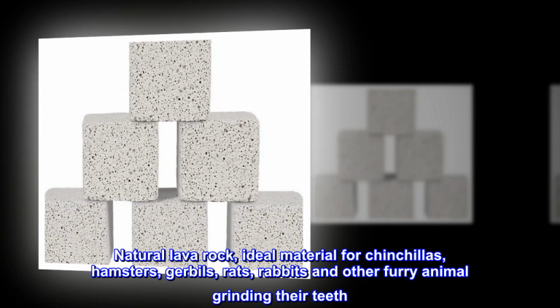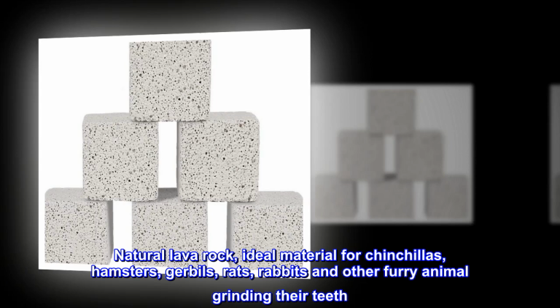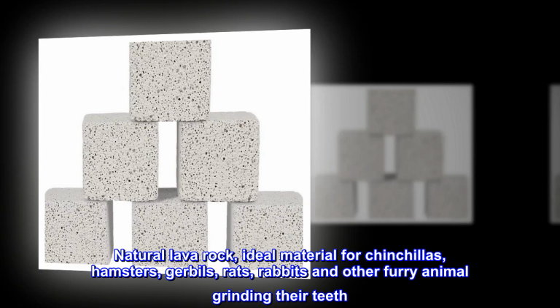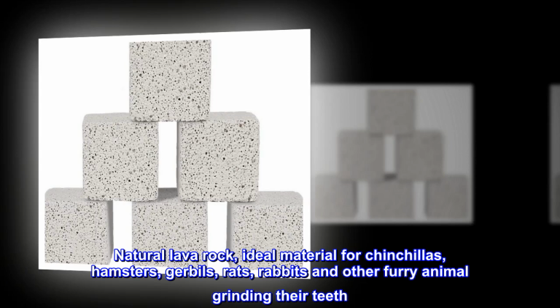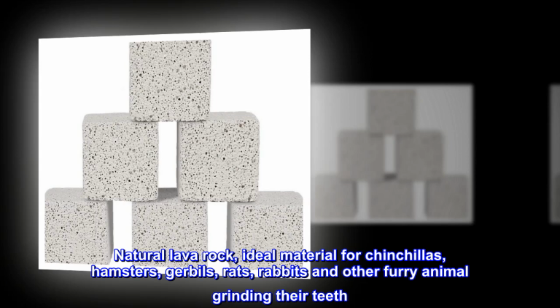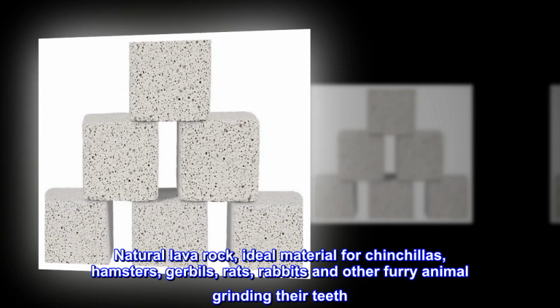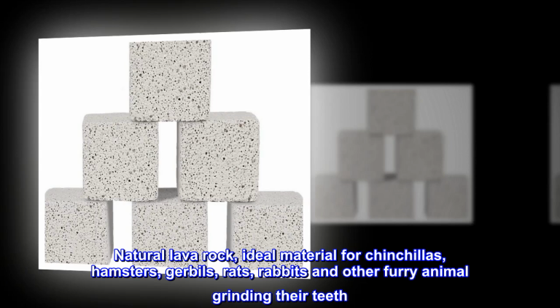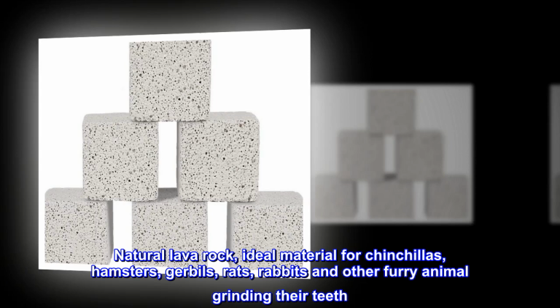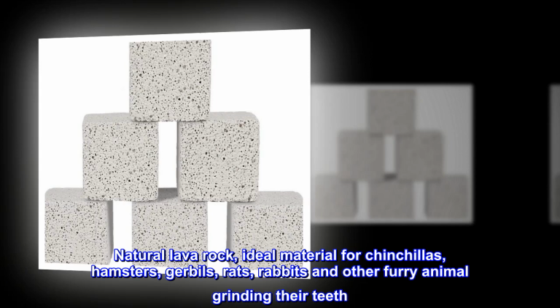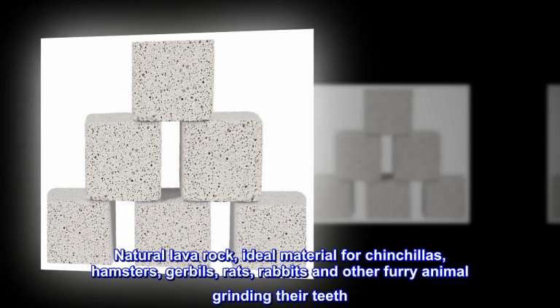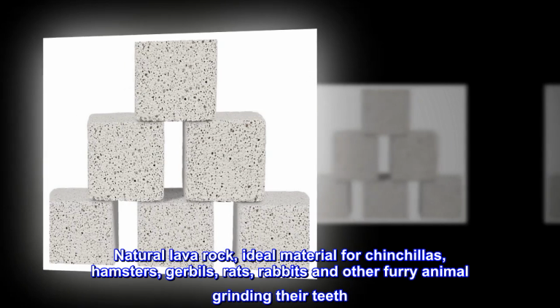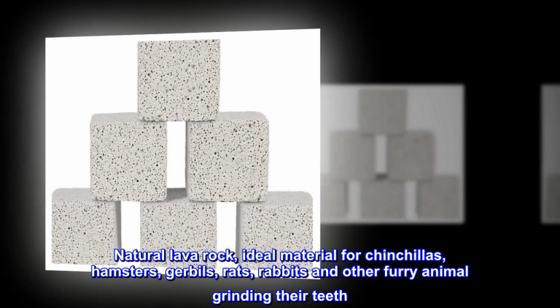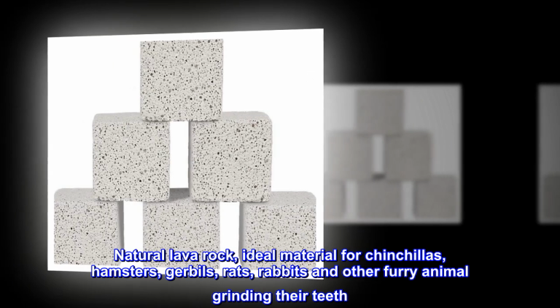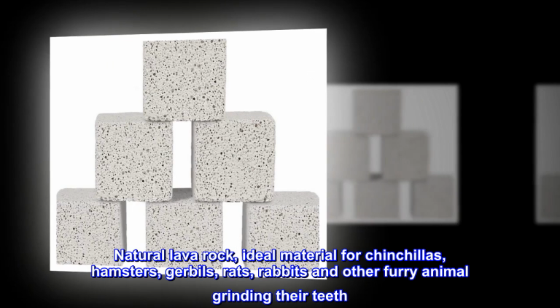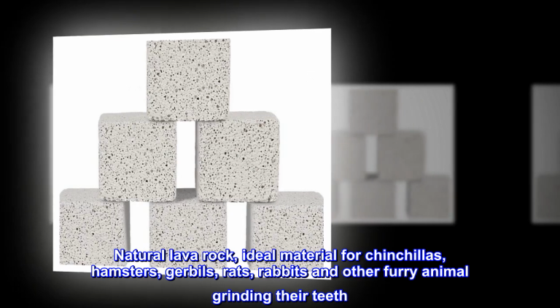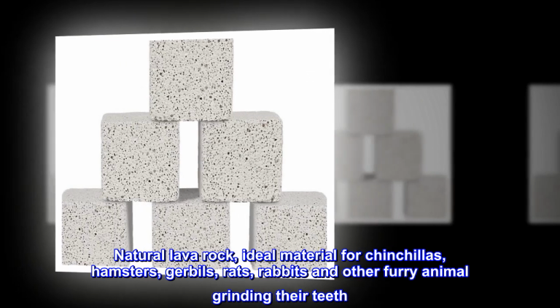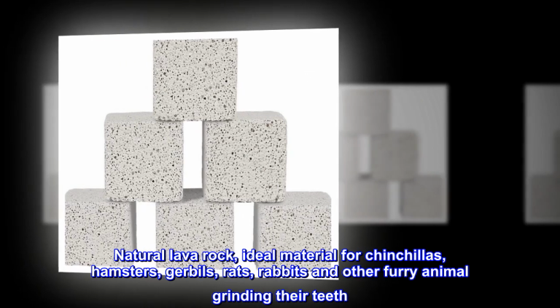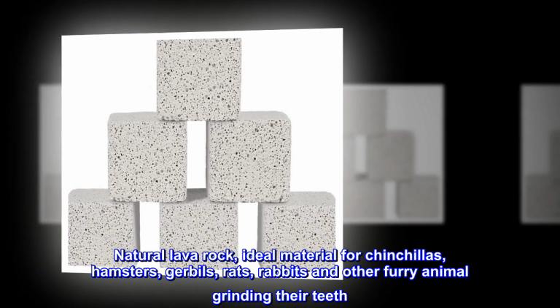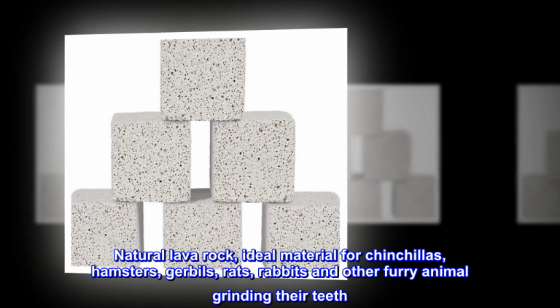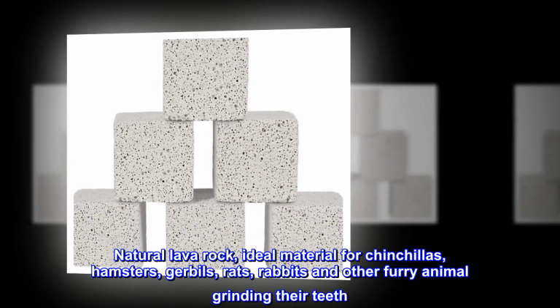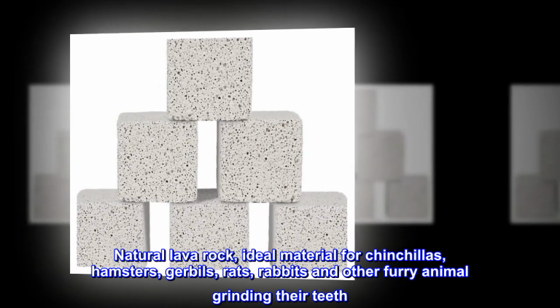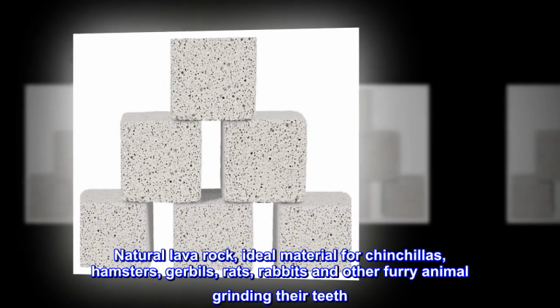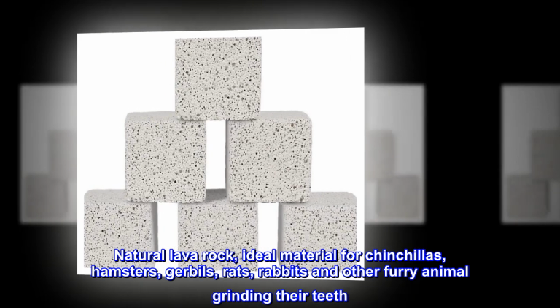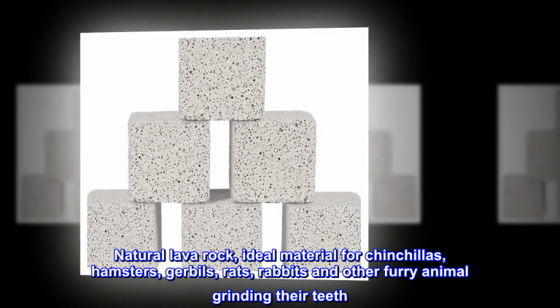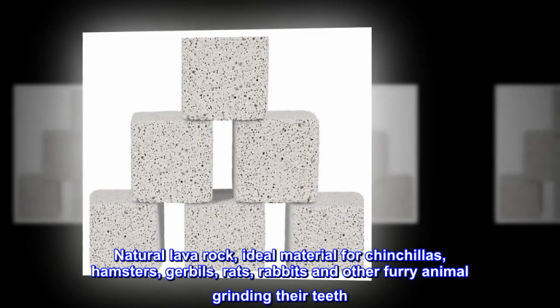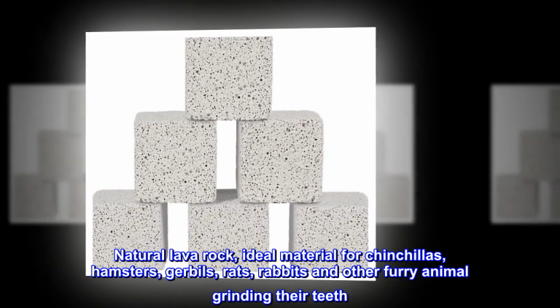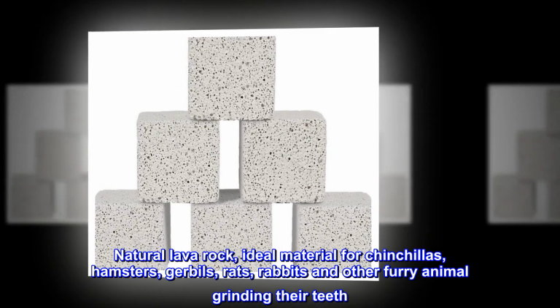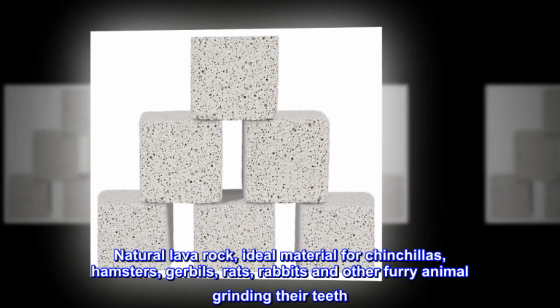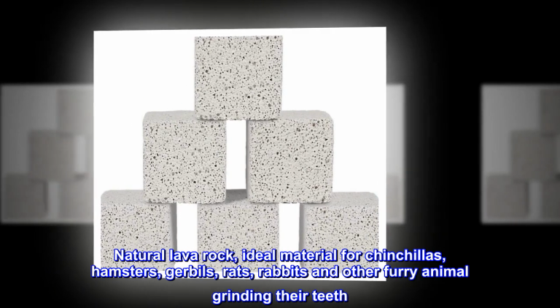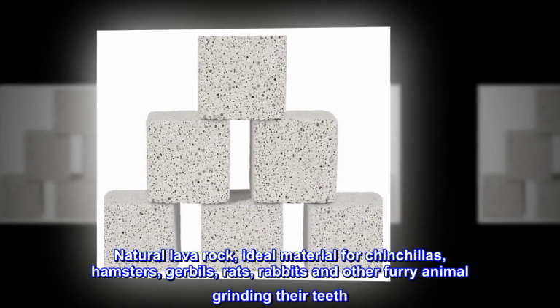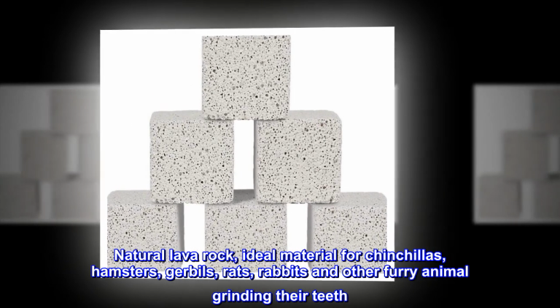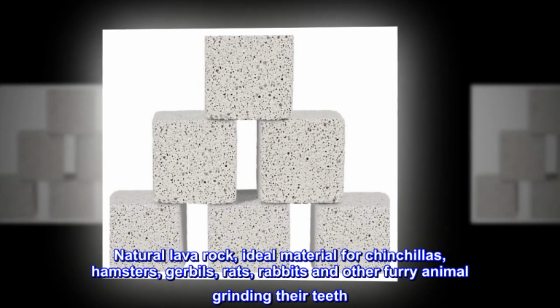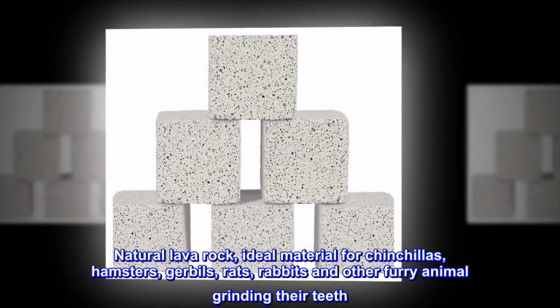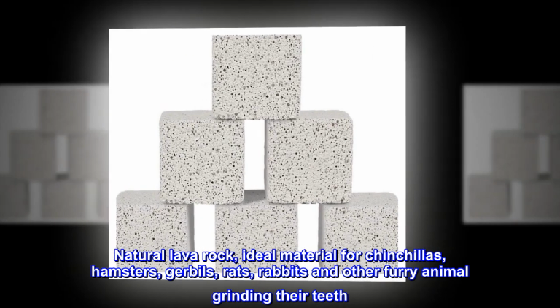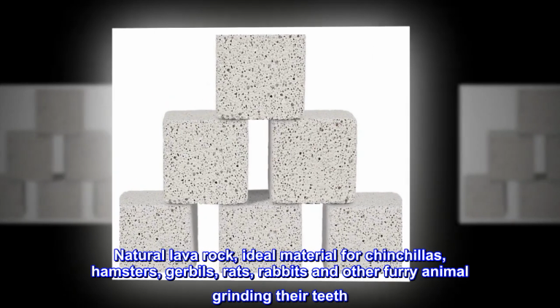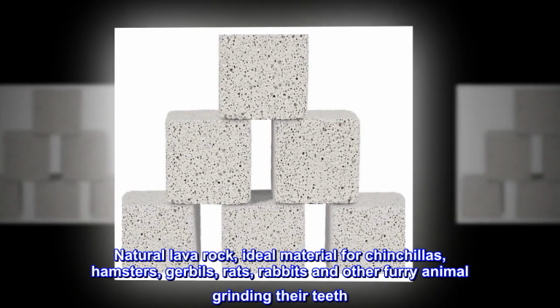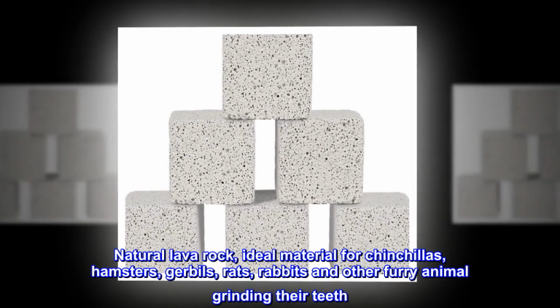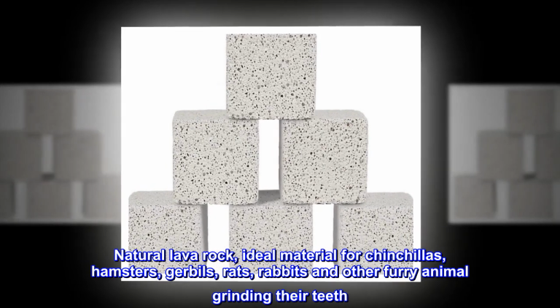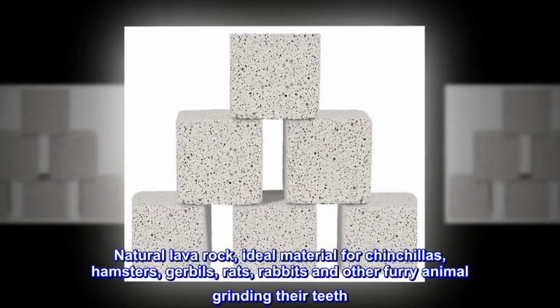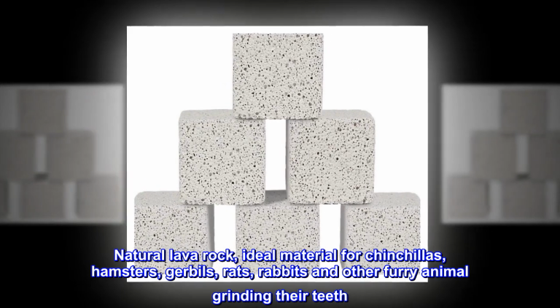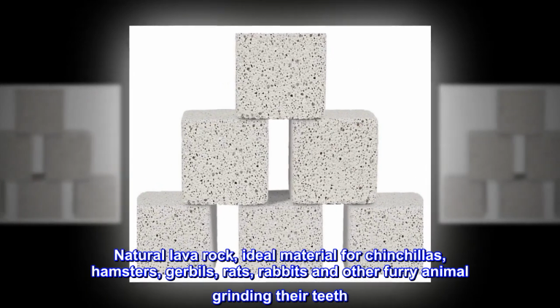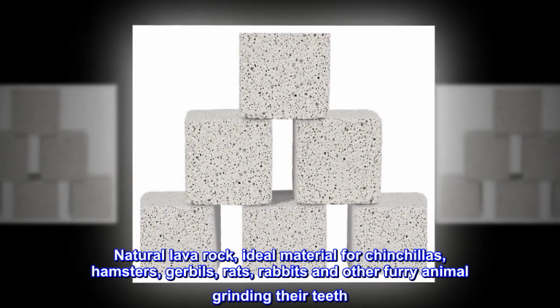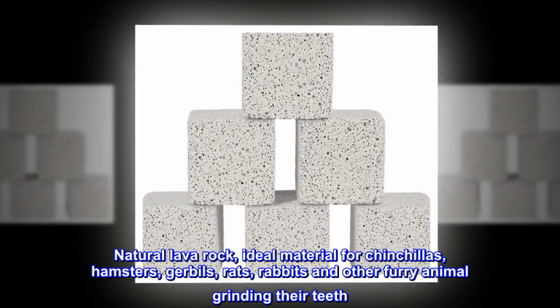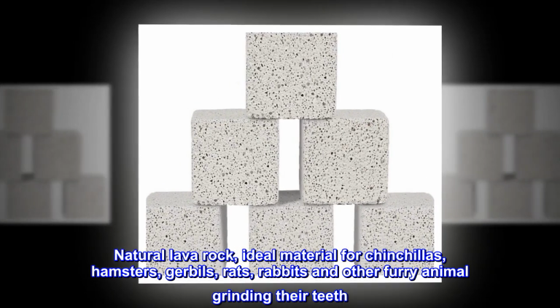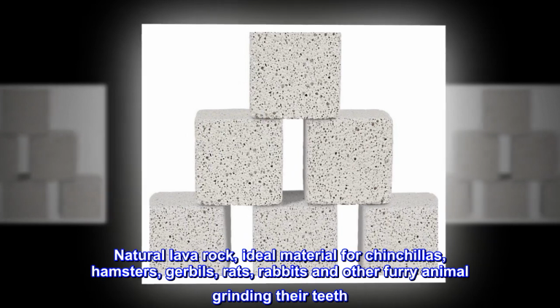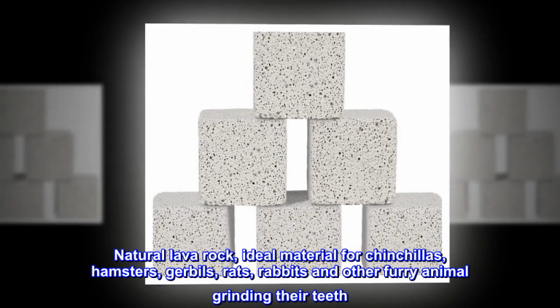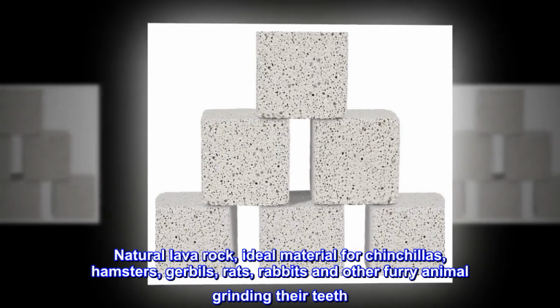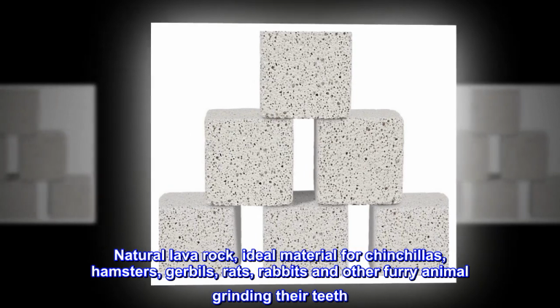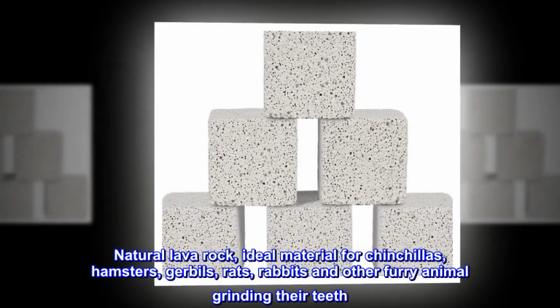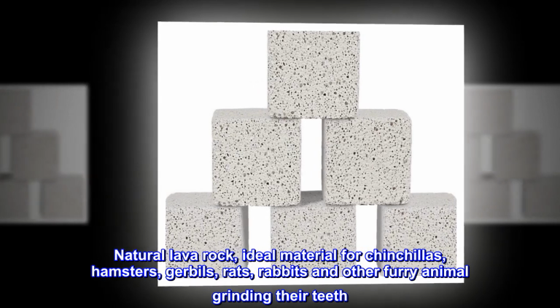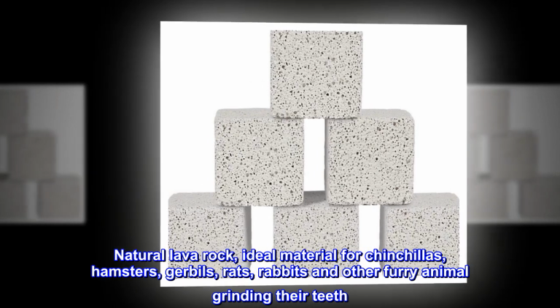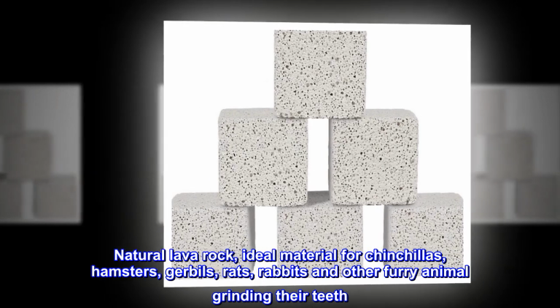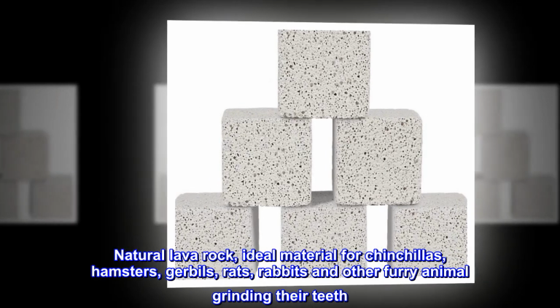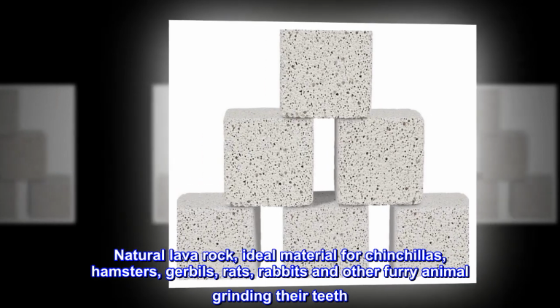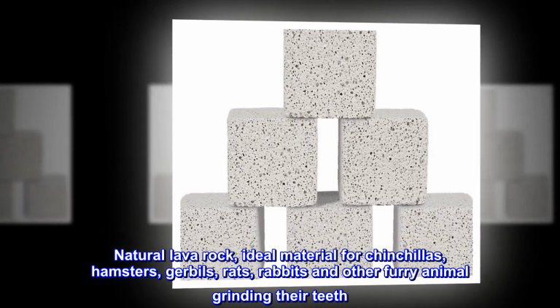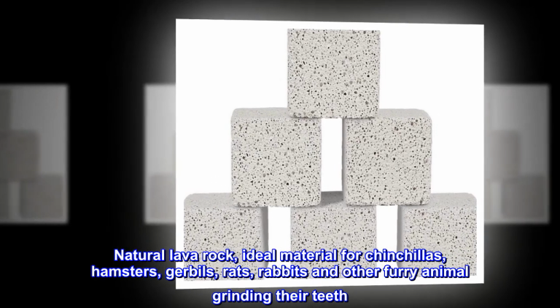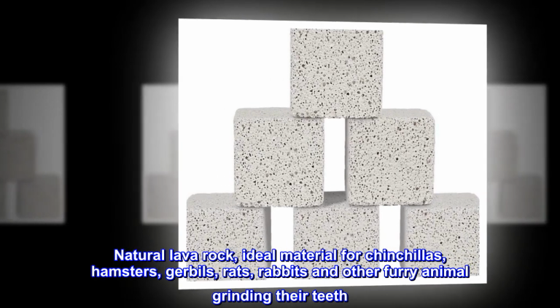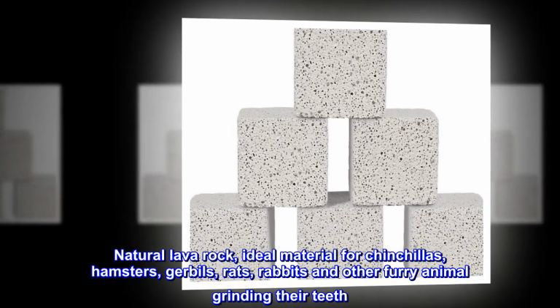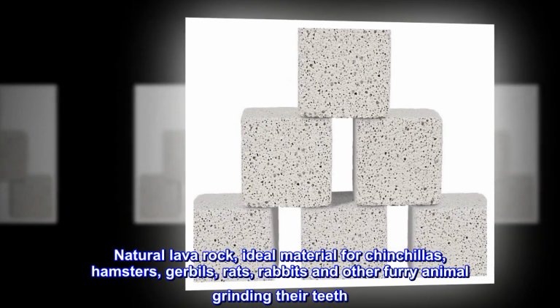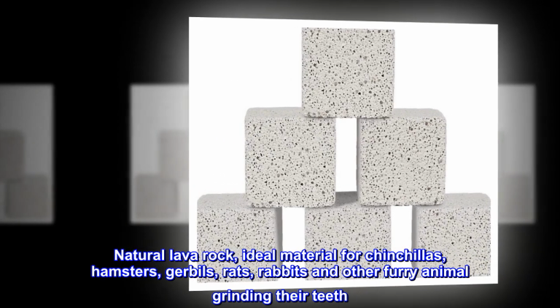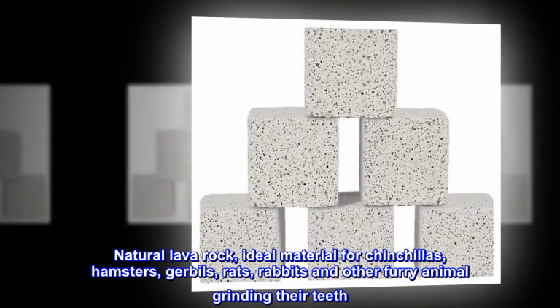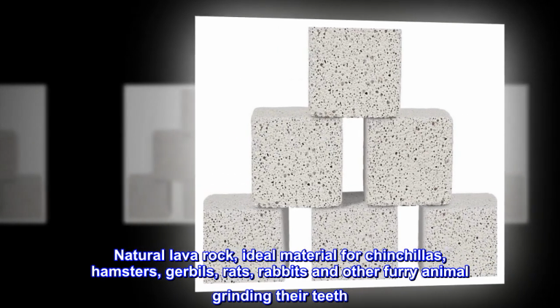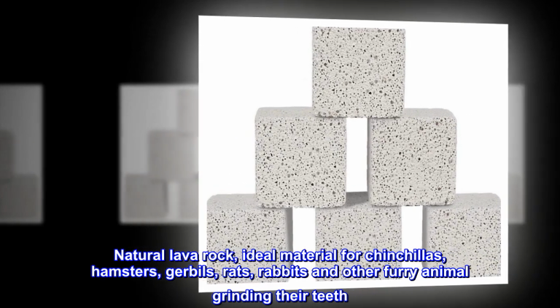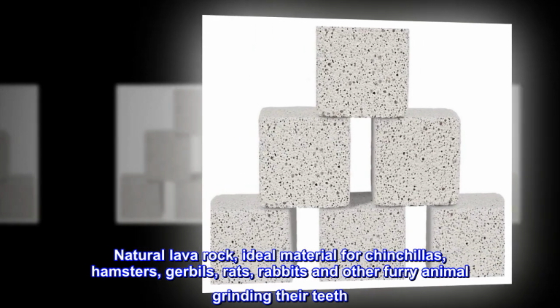Natural lava rock. Ideal material for chinchillas, hamsters, gerbils, rats, rabbits, and other furry animals for grinding their teeth.